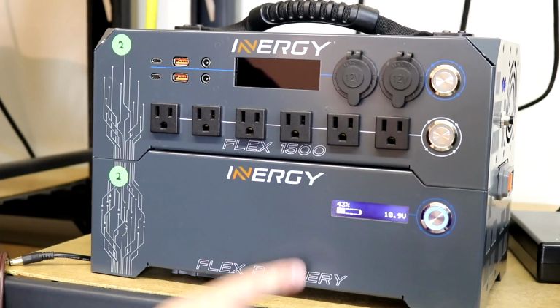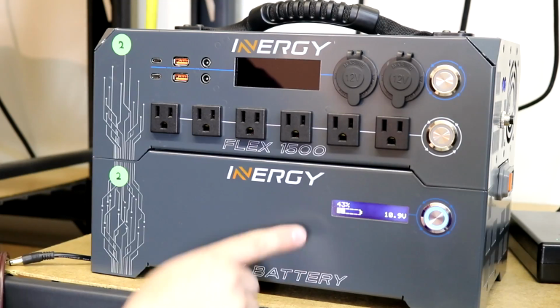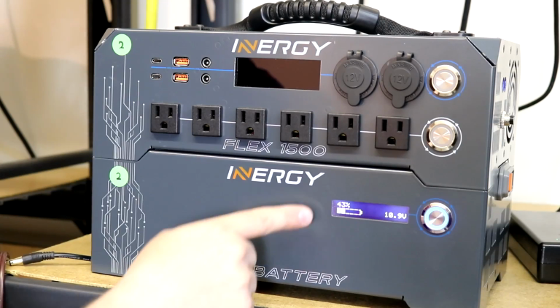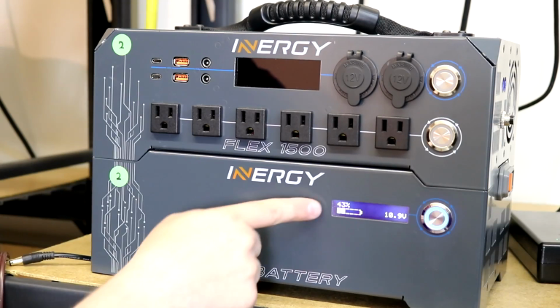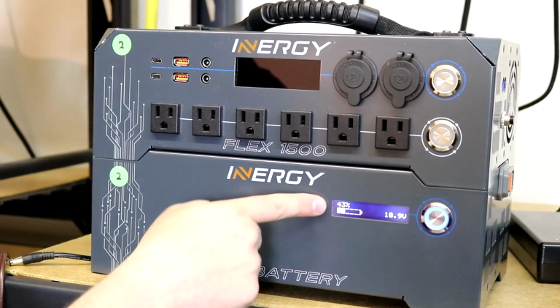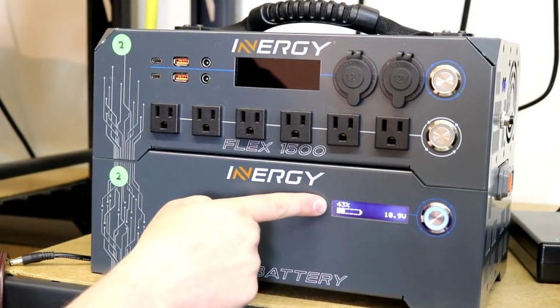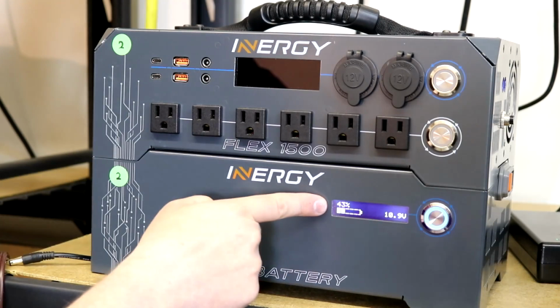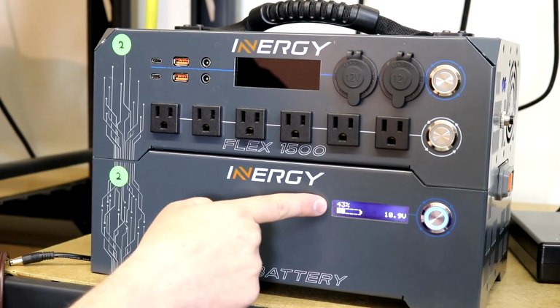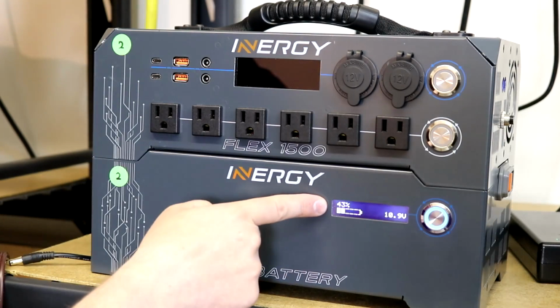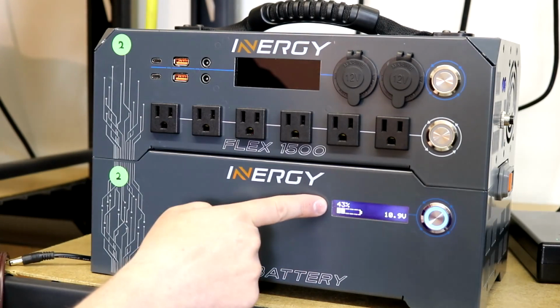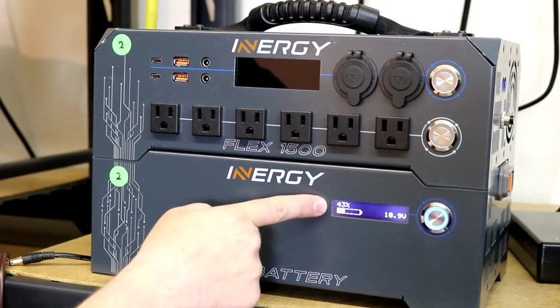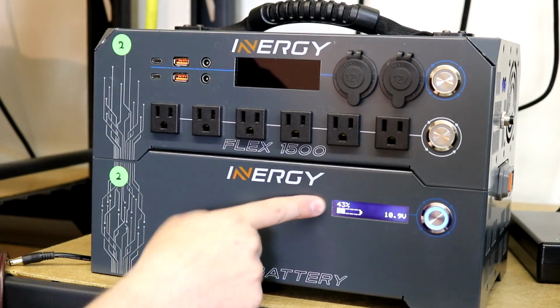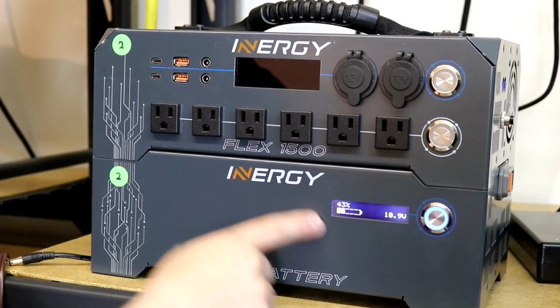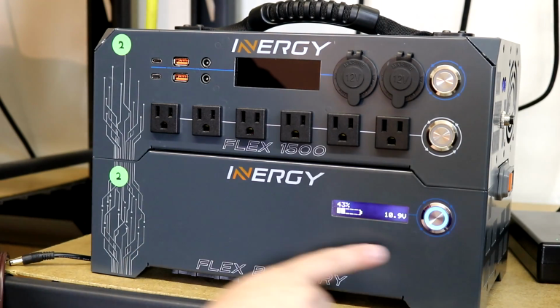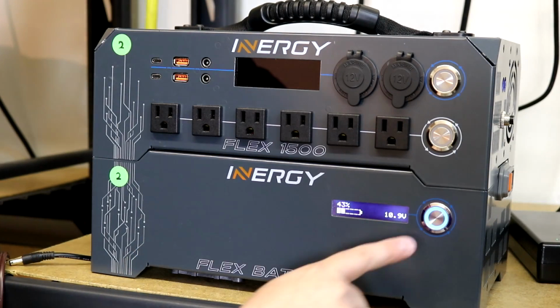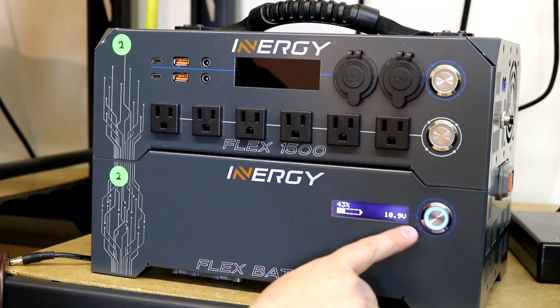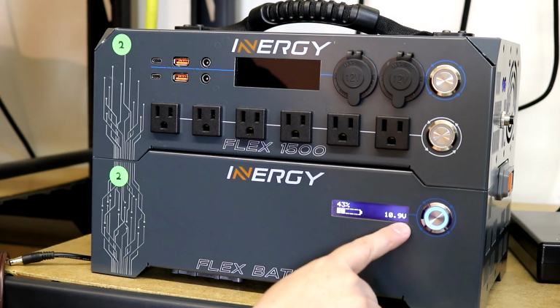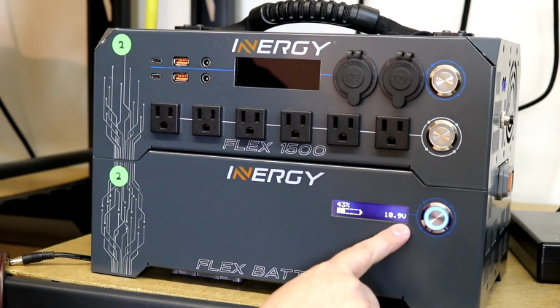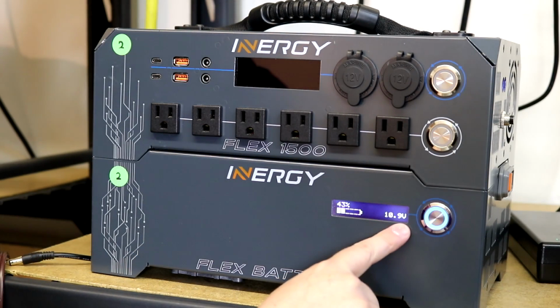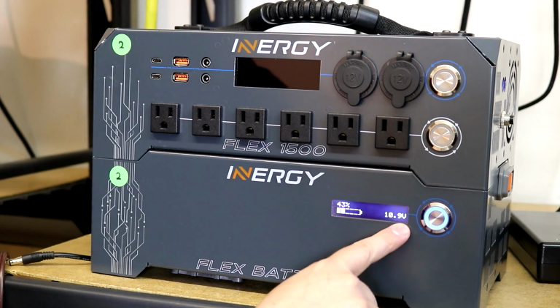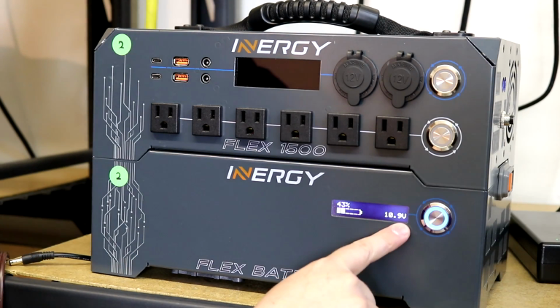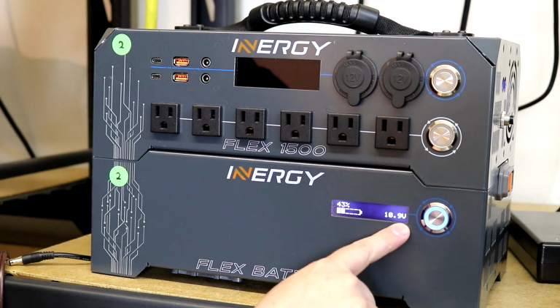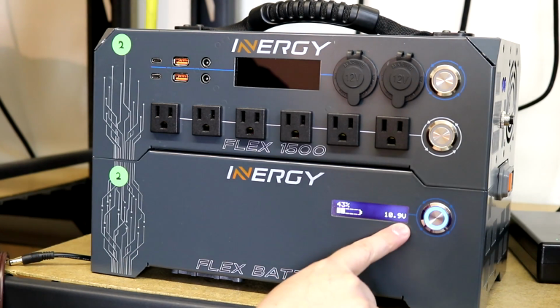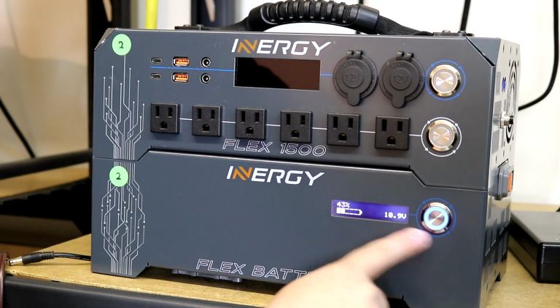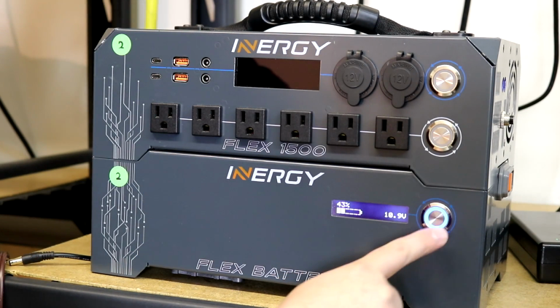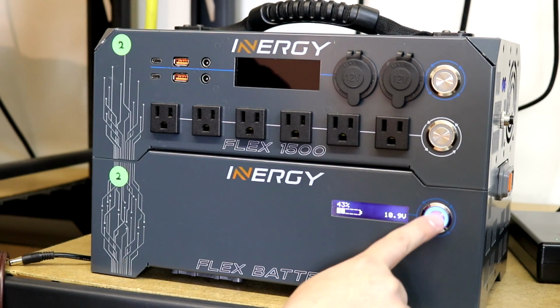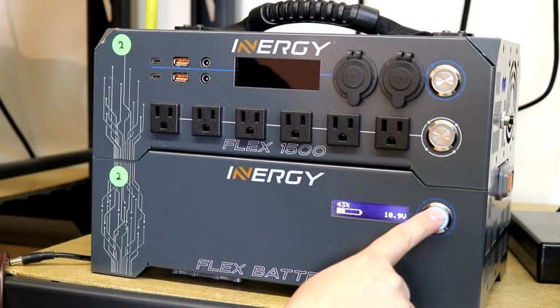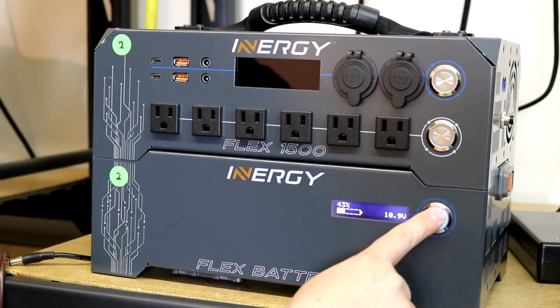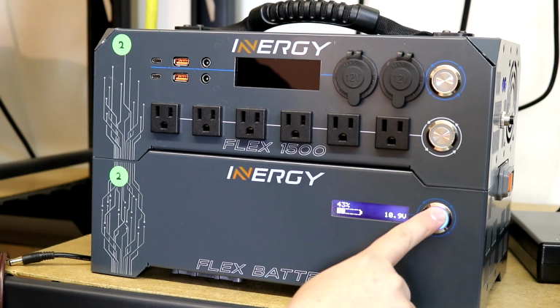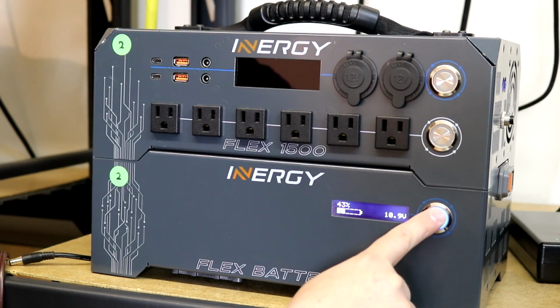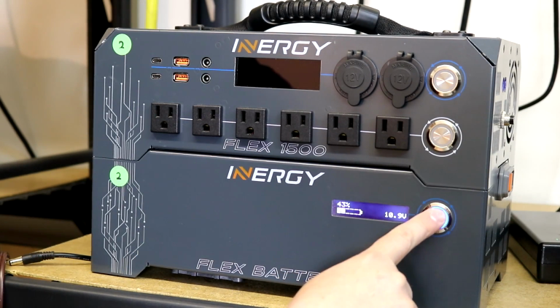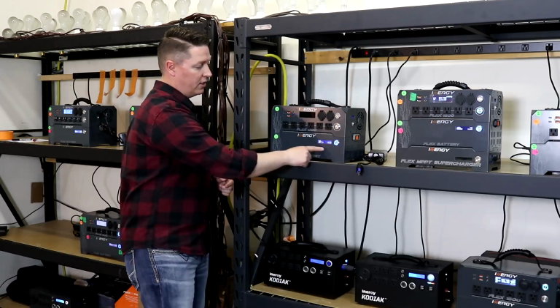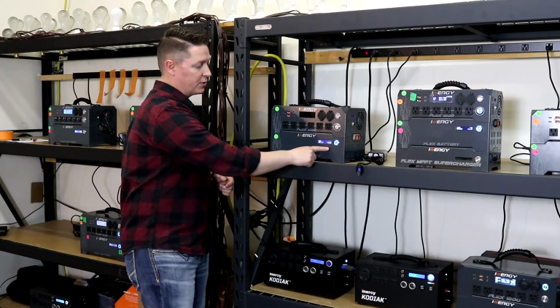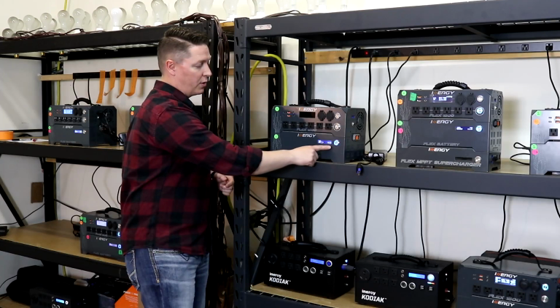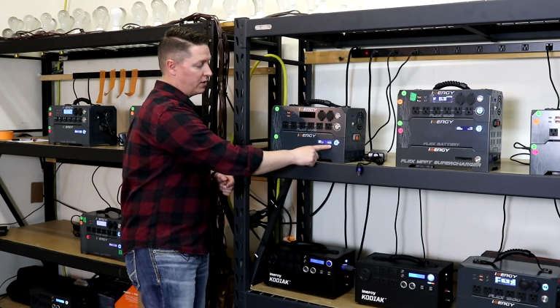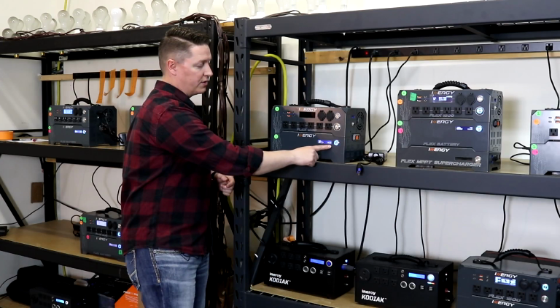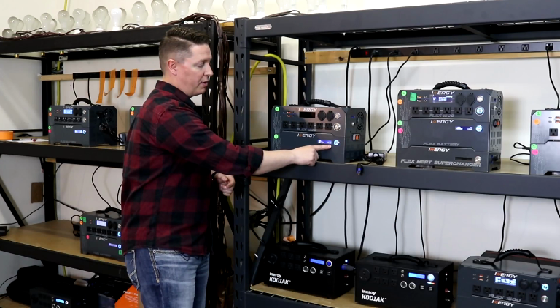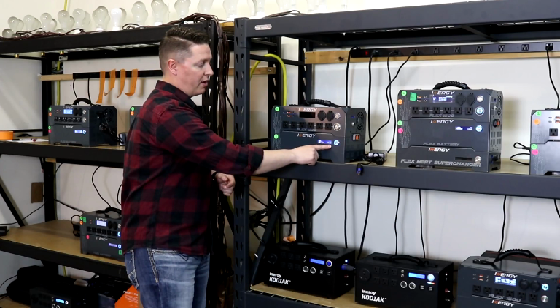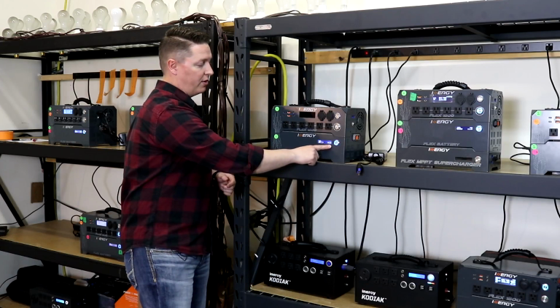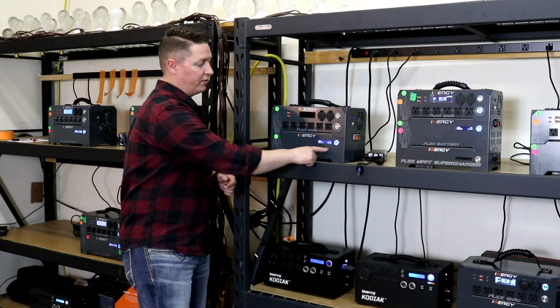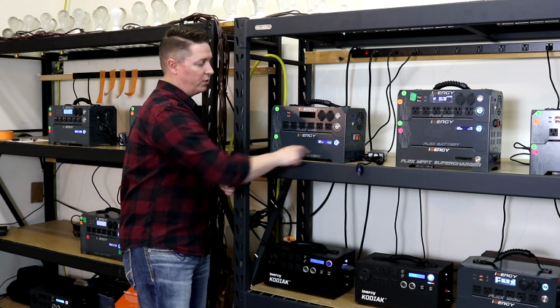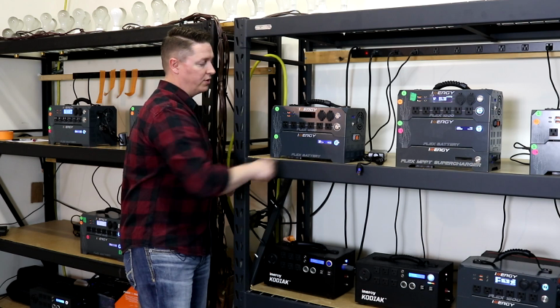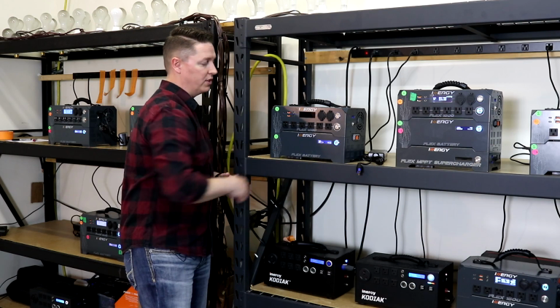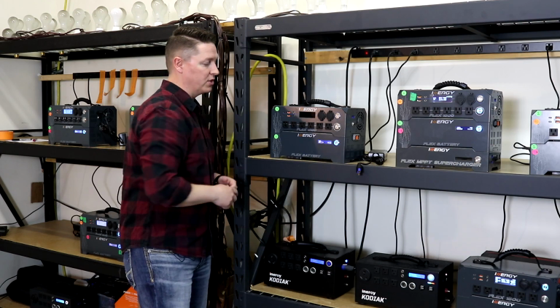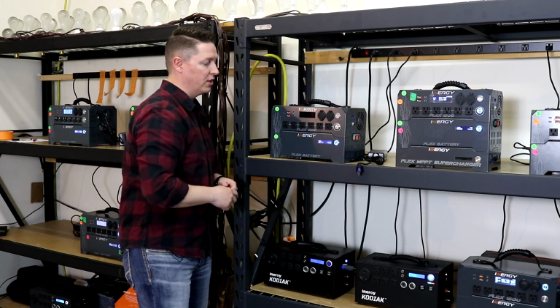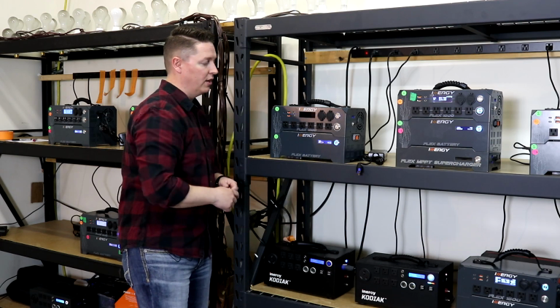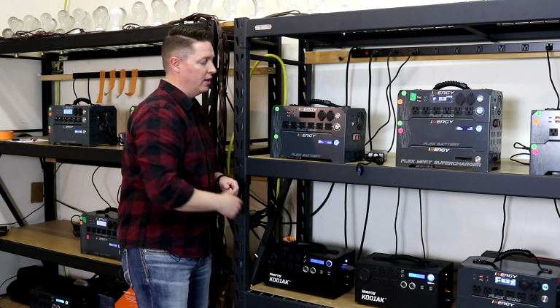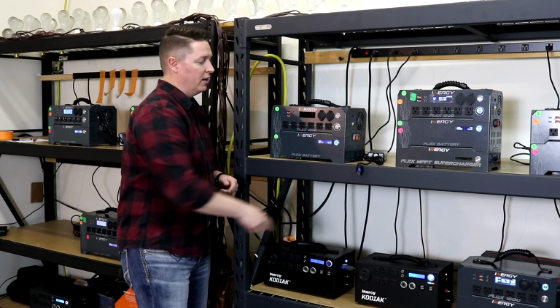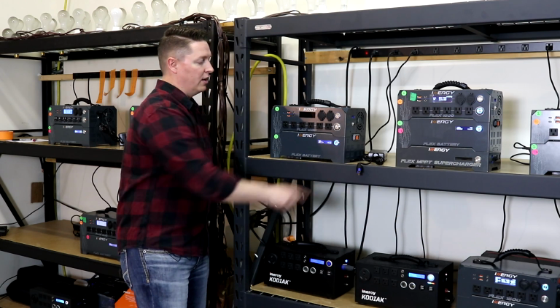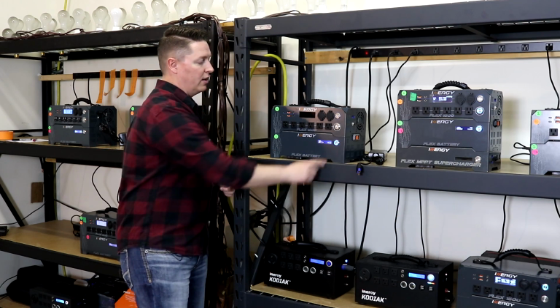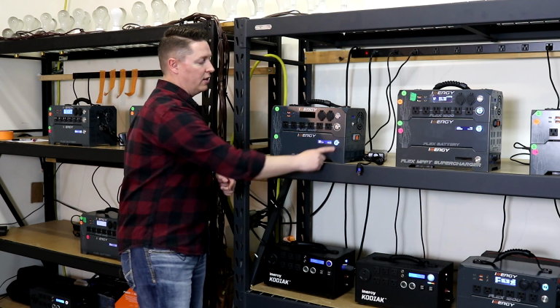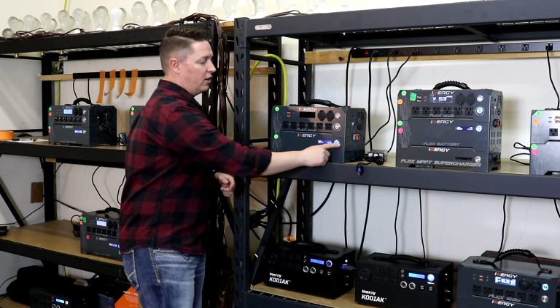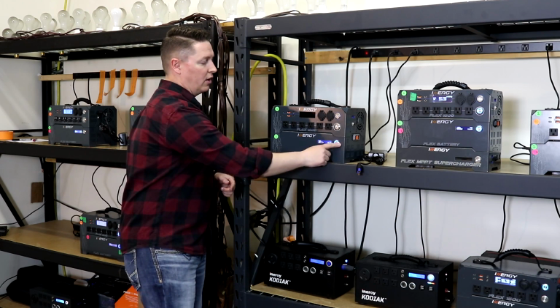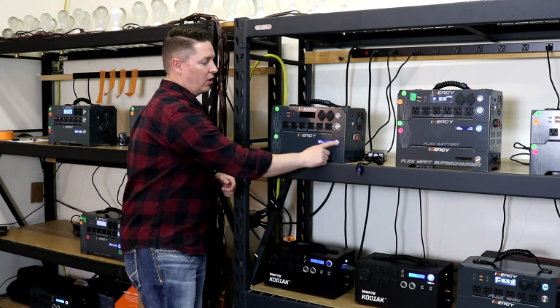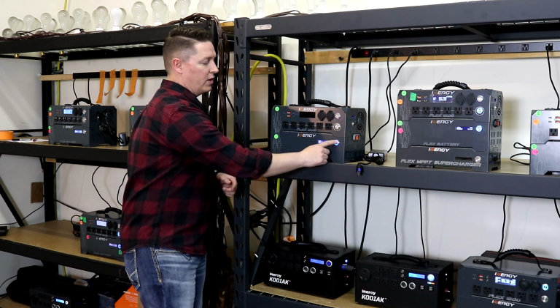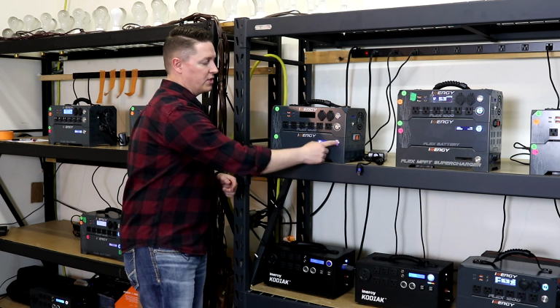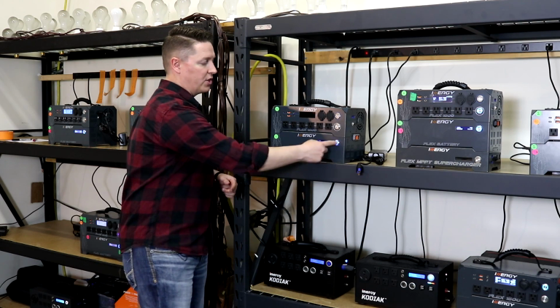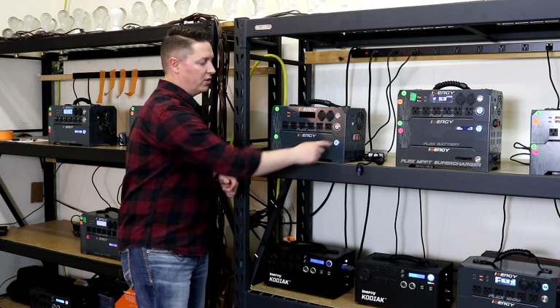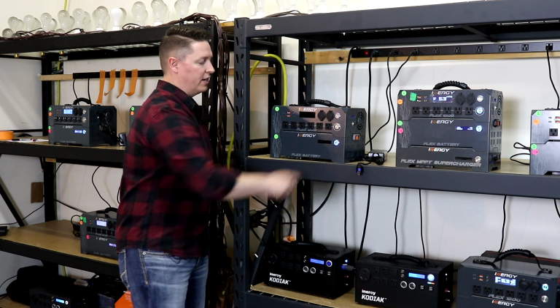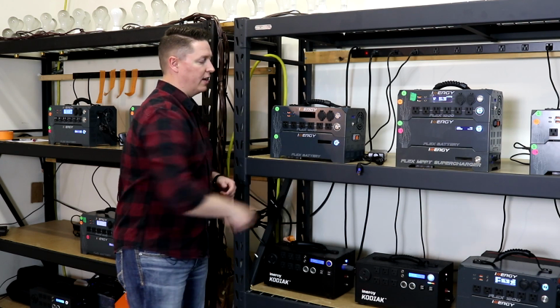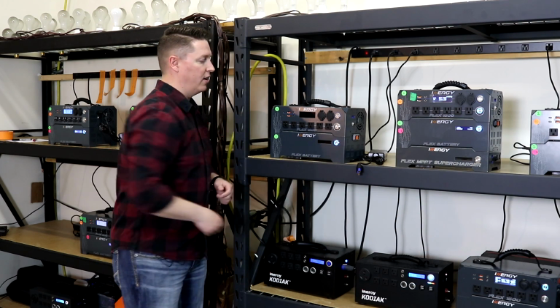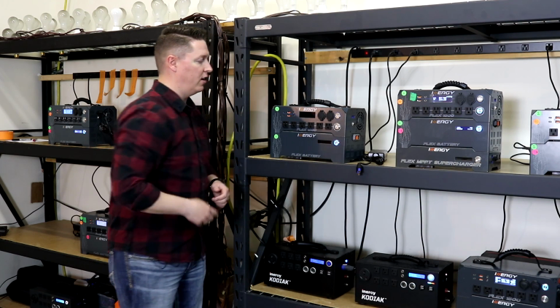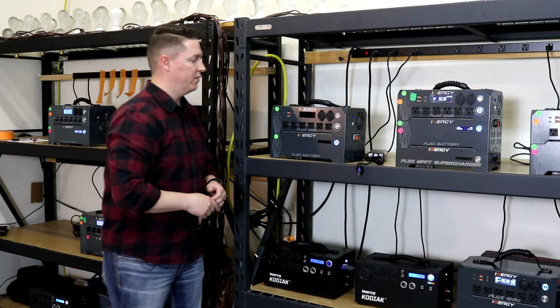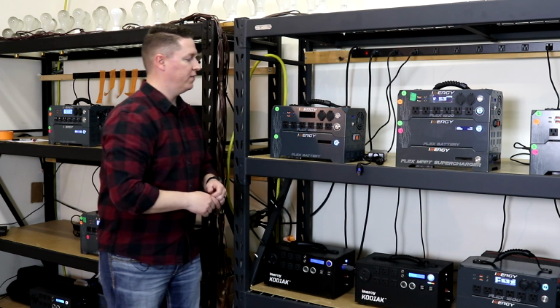You've got your battery state of charge right here on the left, as well as the battery voltage. You can go ahead and turn that off.